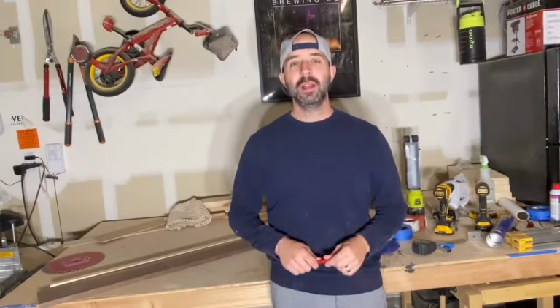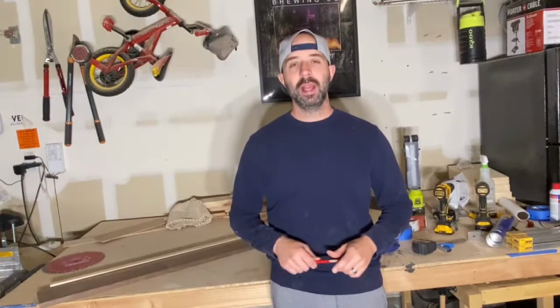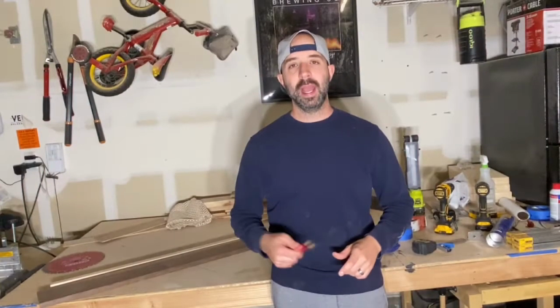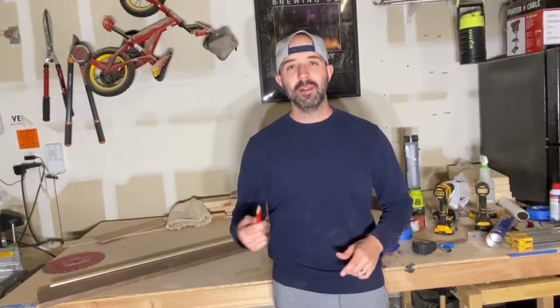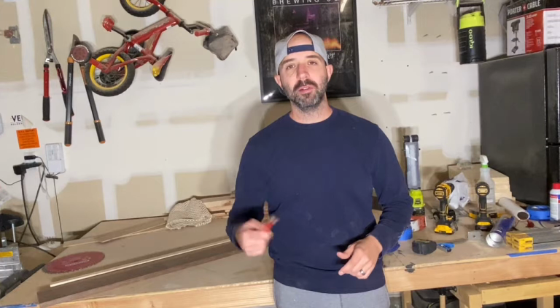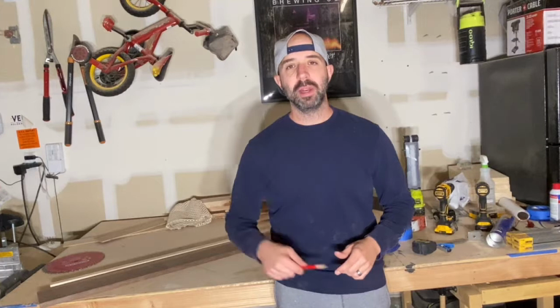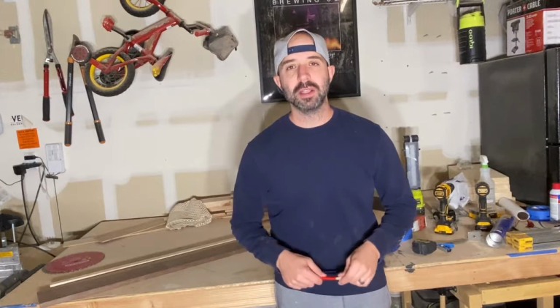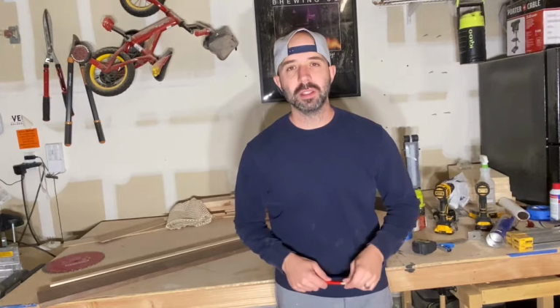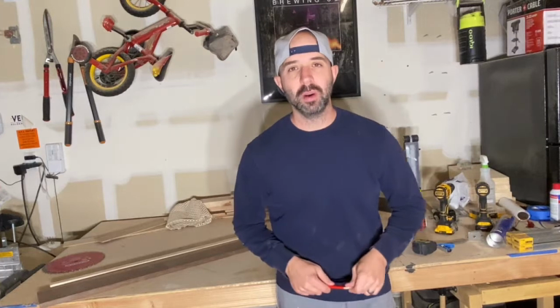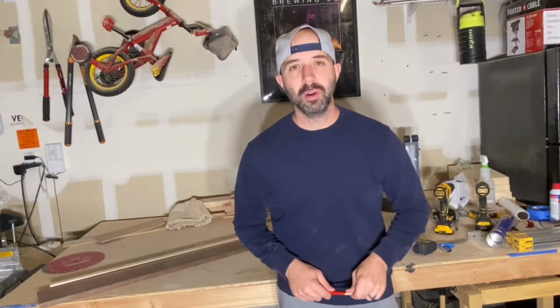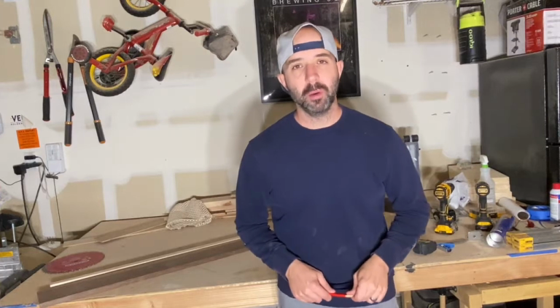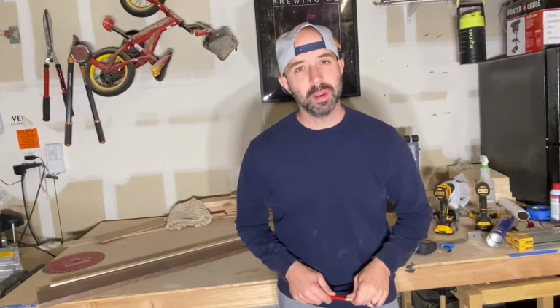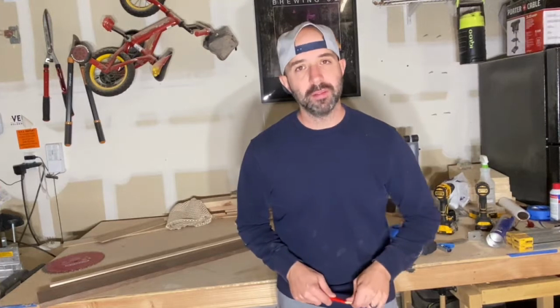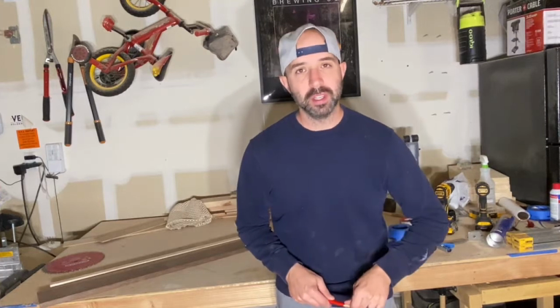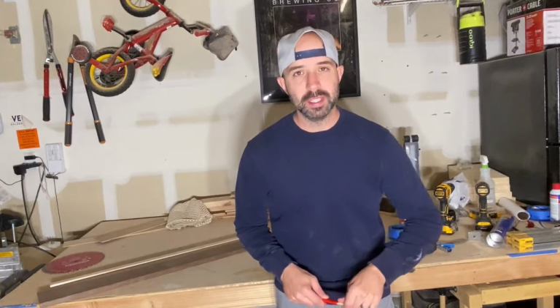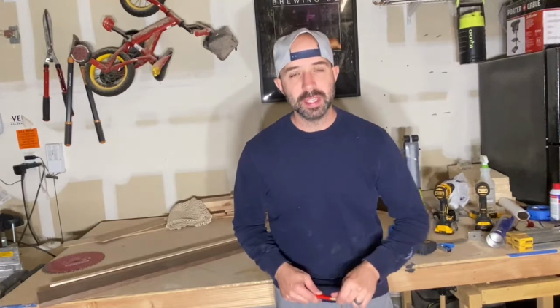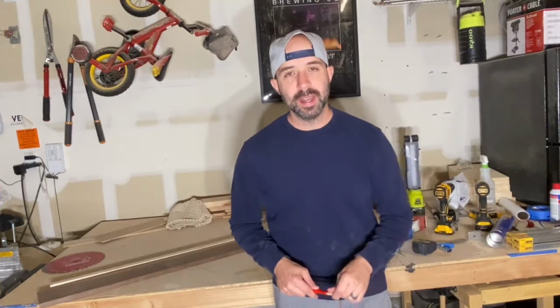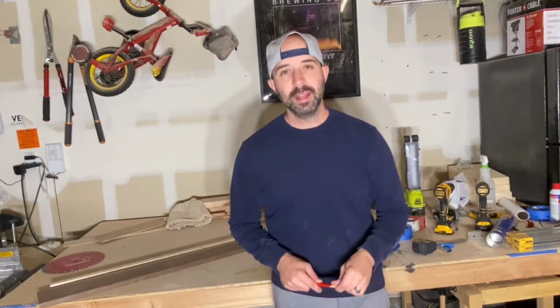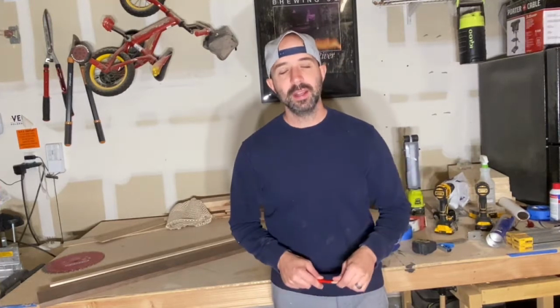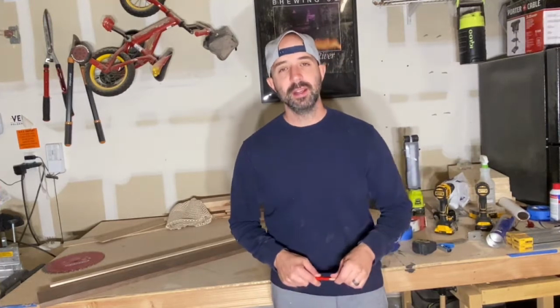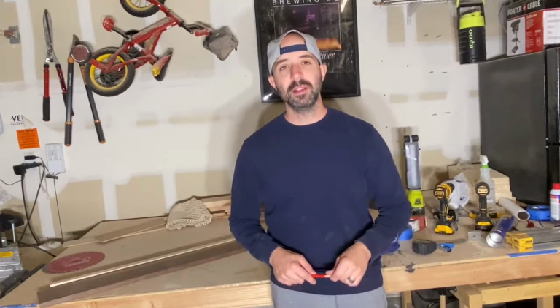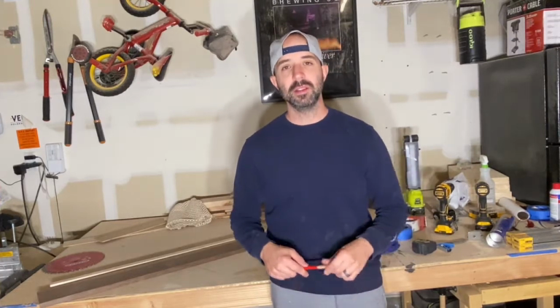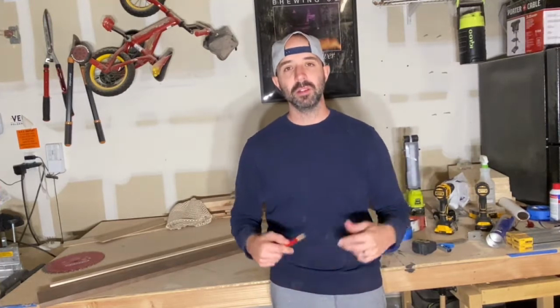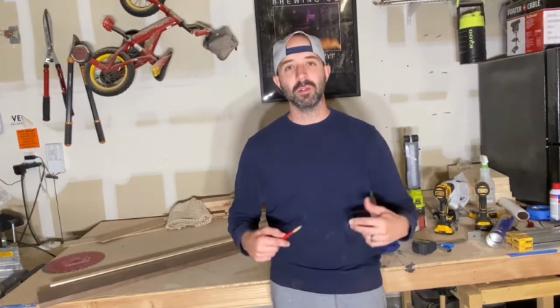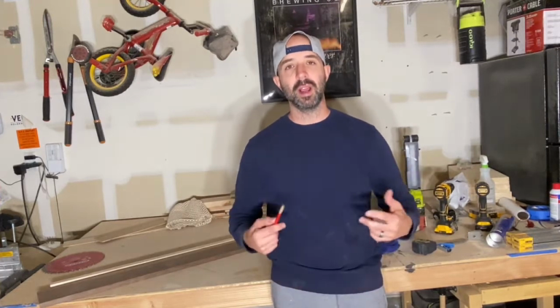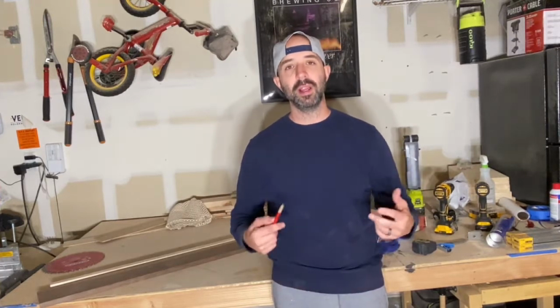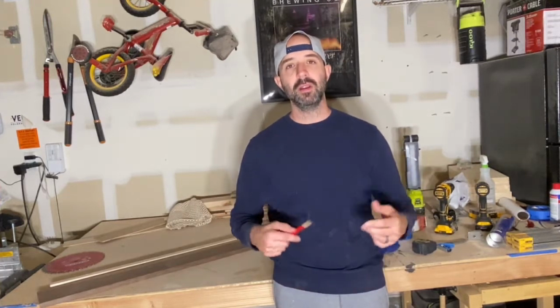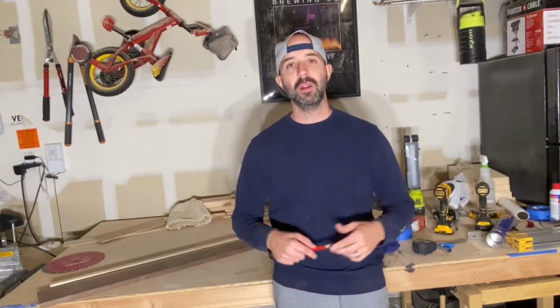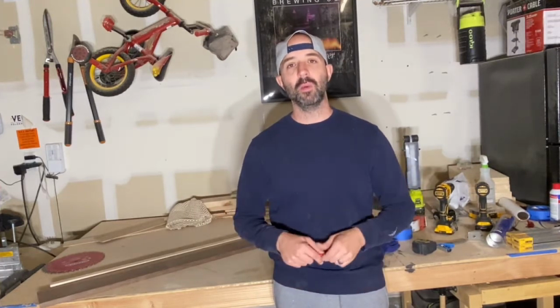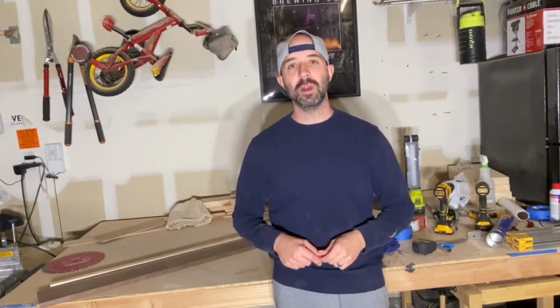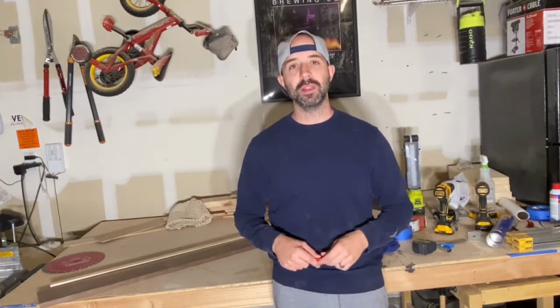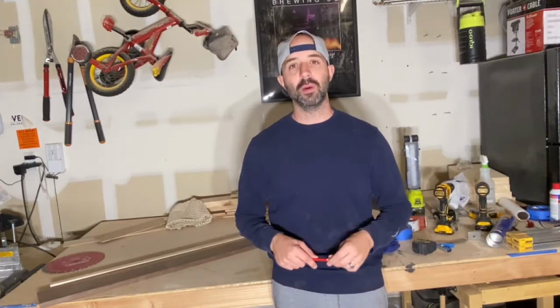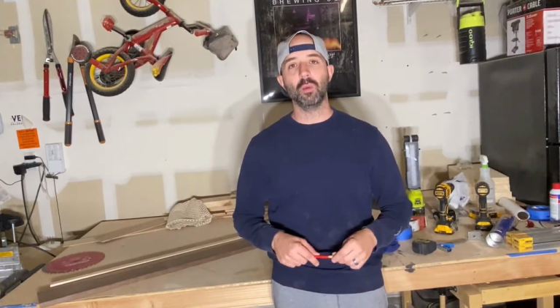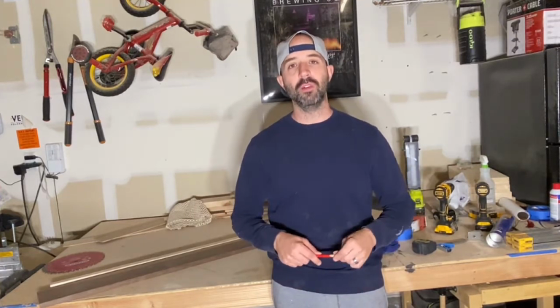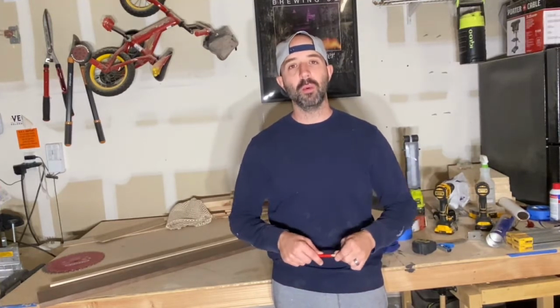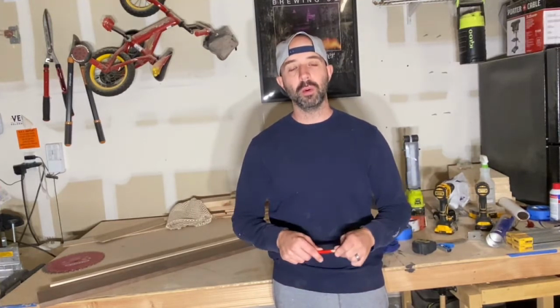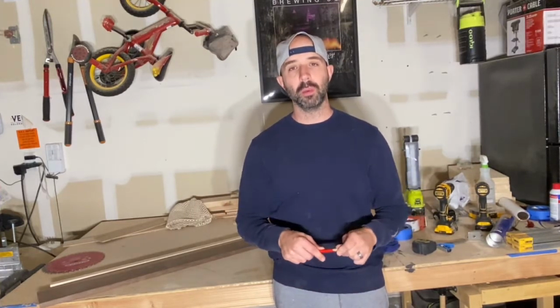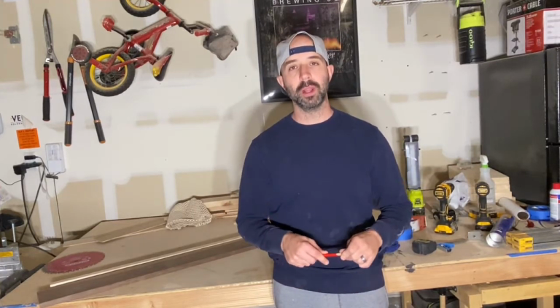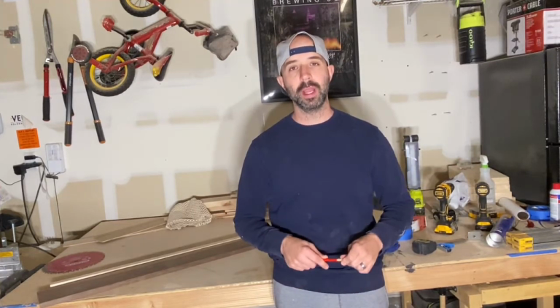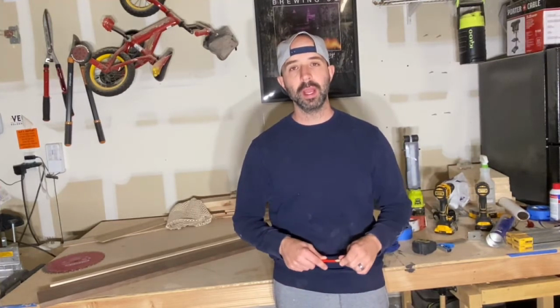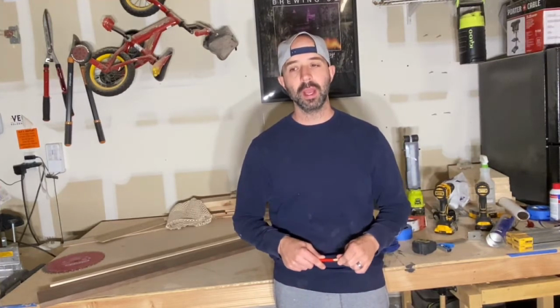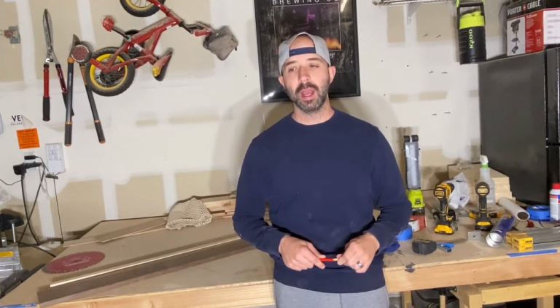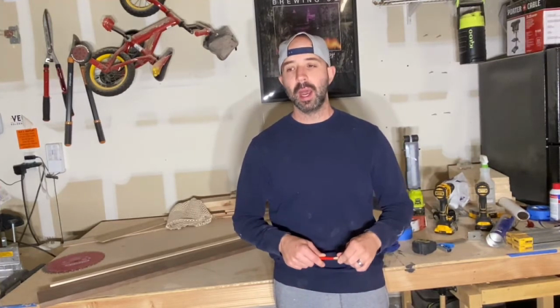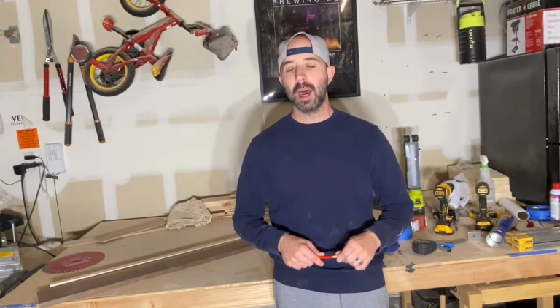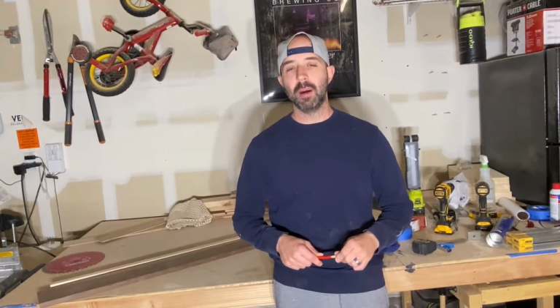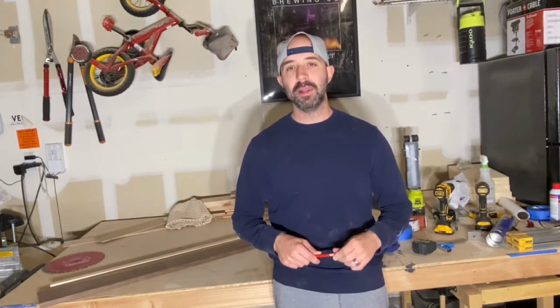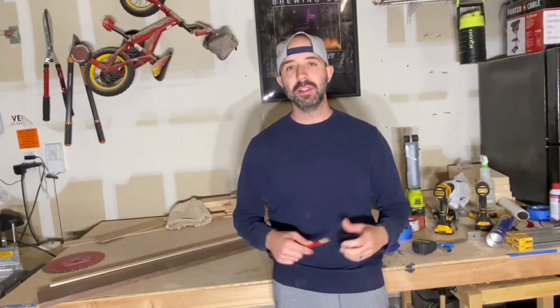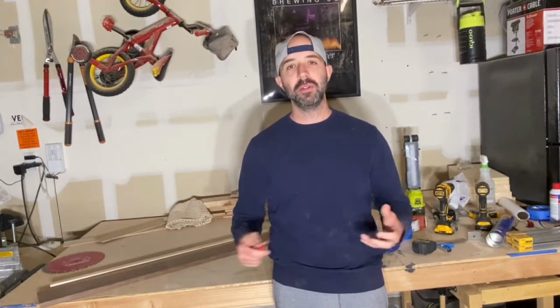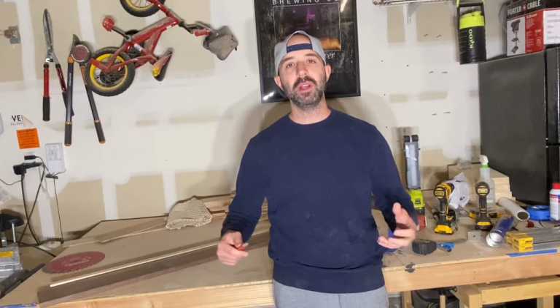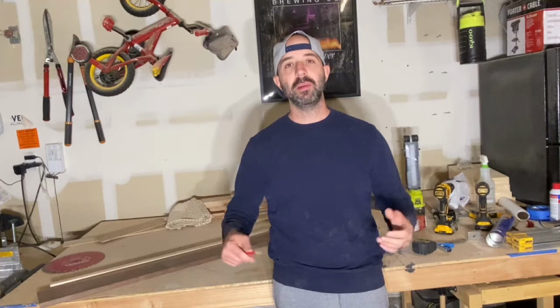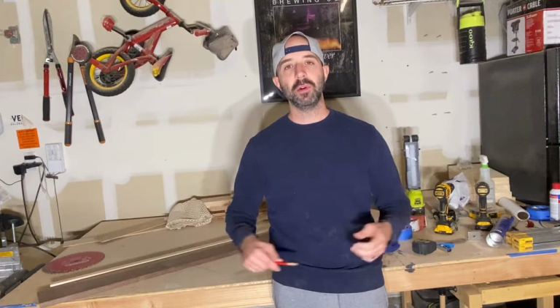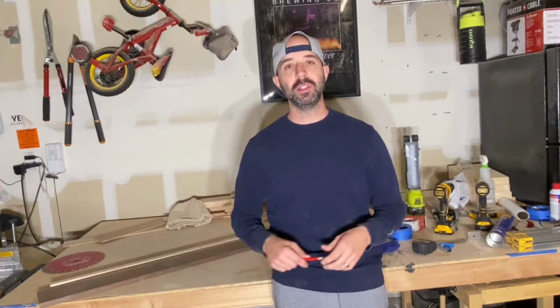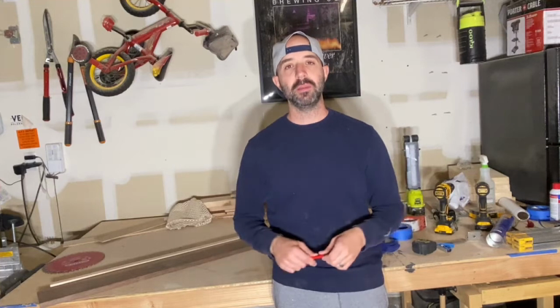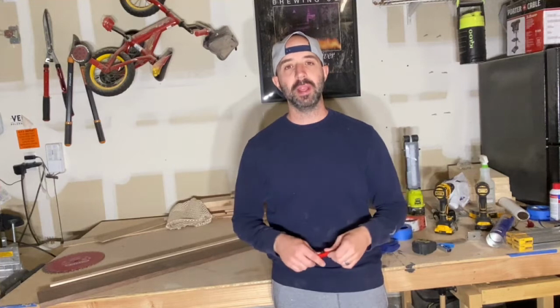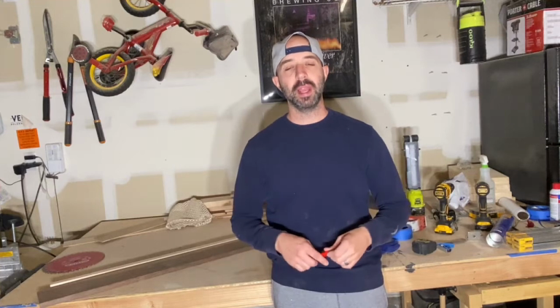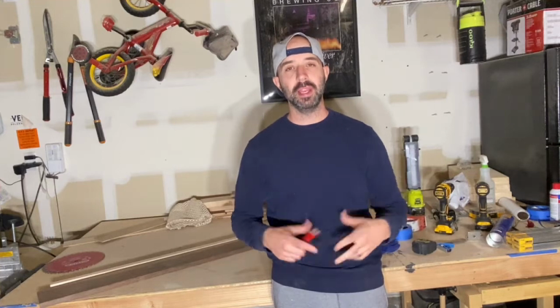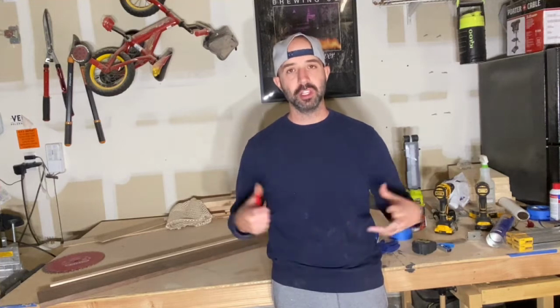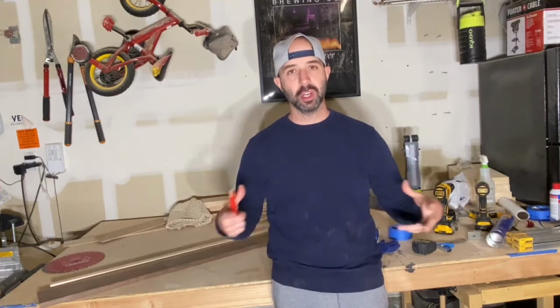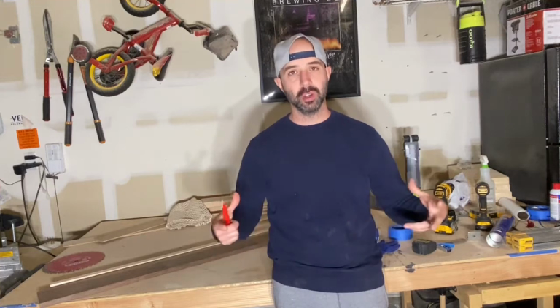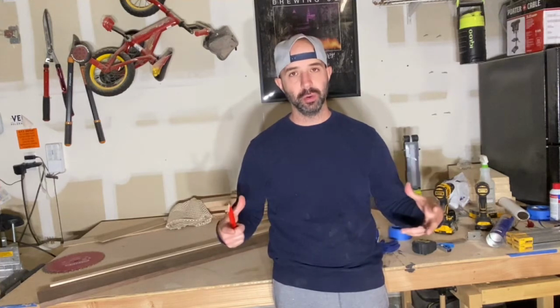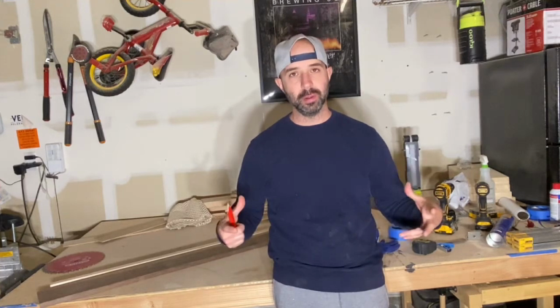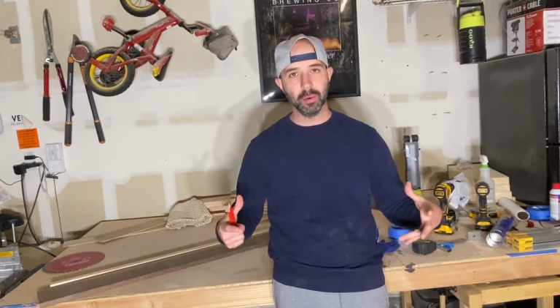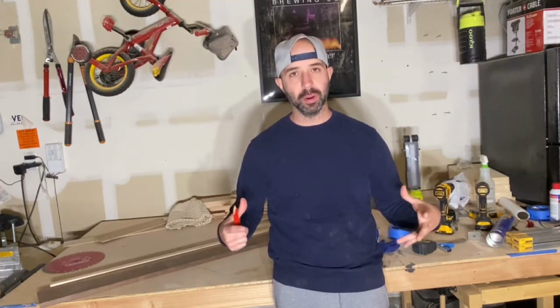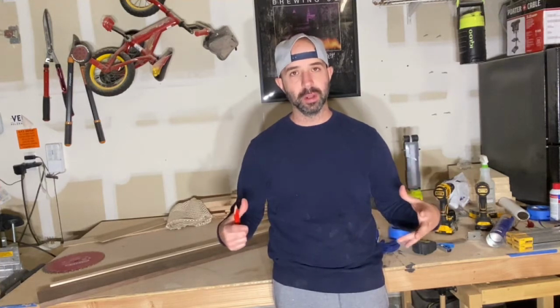Hey everybody, how's it going? Hope you're having a good day. This is Ryan with Wolf Woodworking. In this video I'm going to make a charcuterie board.